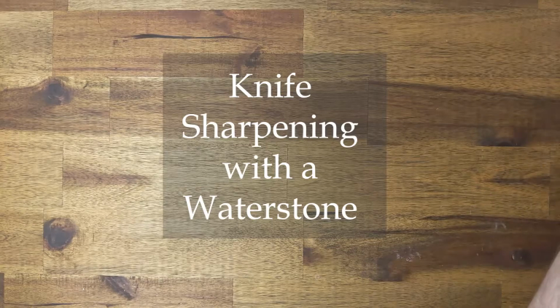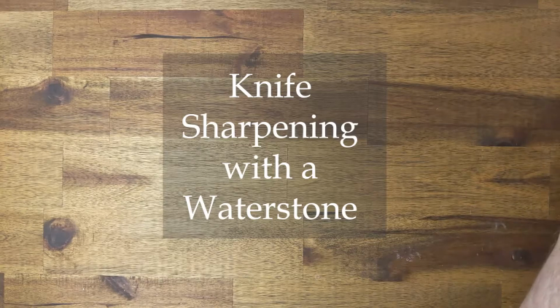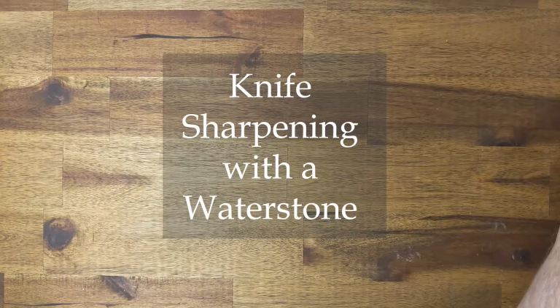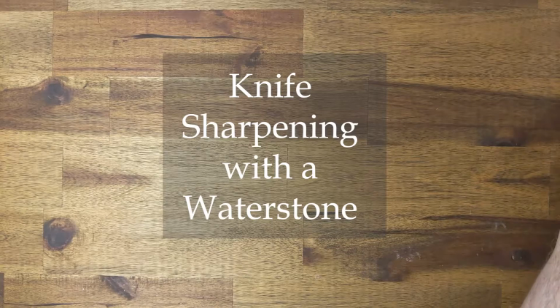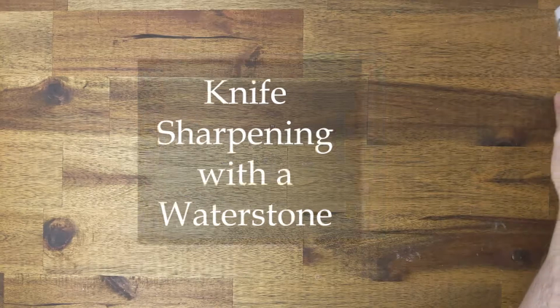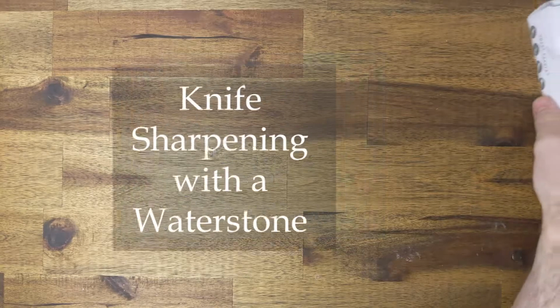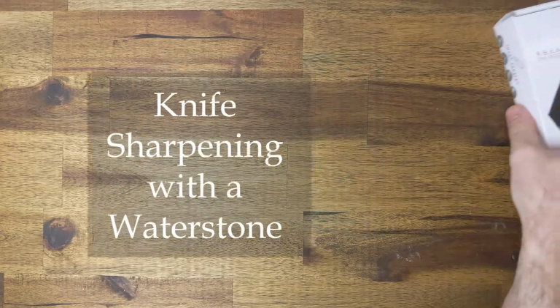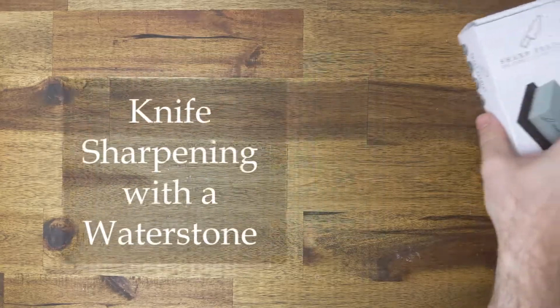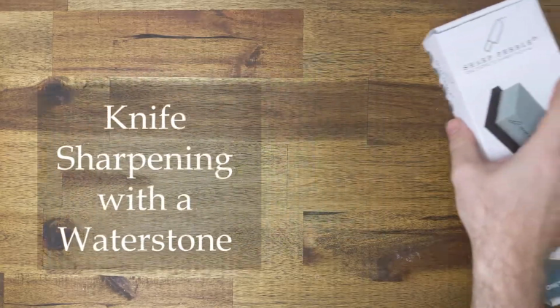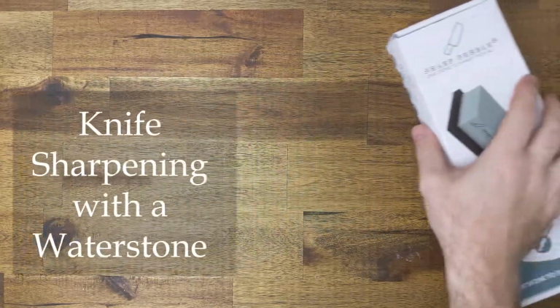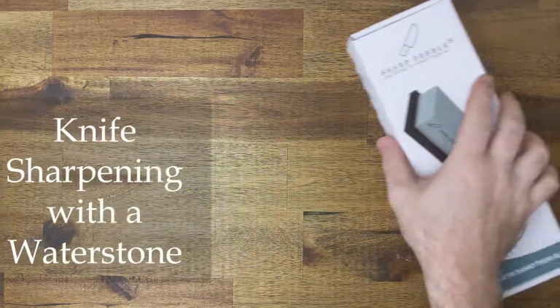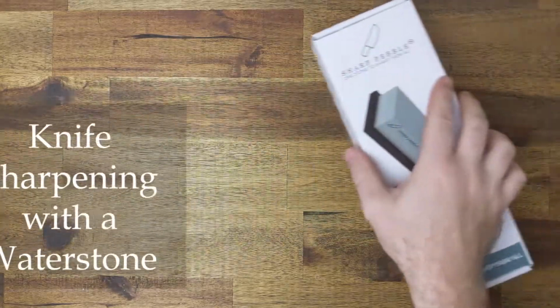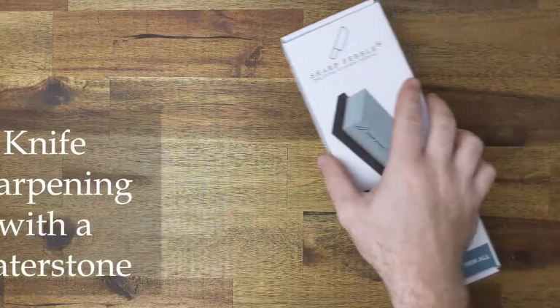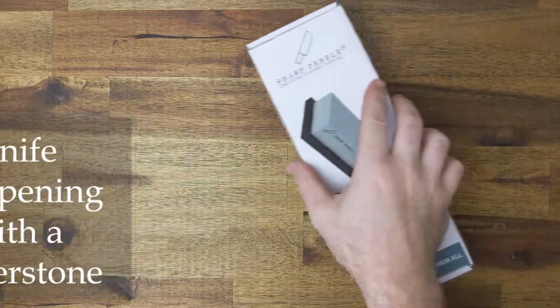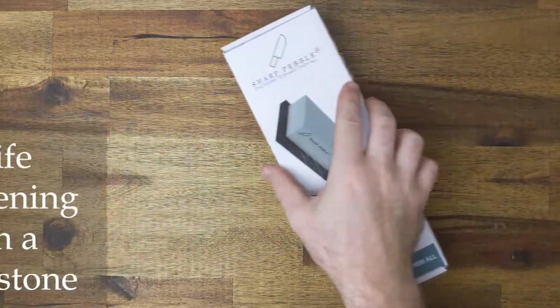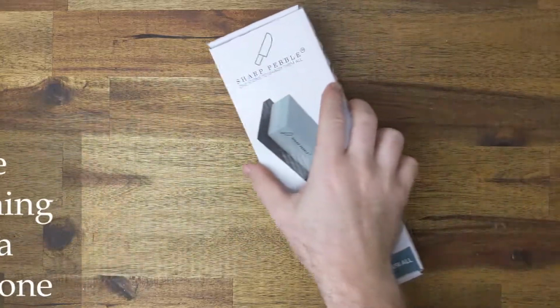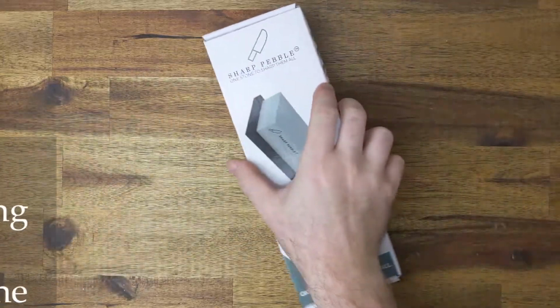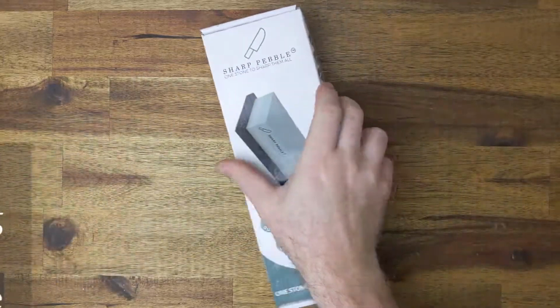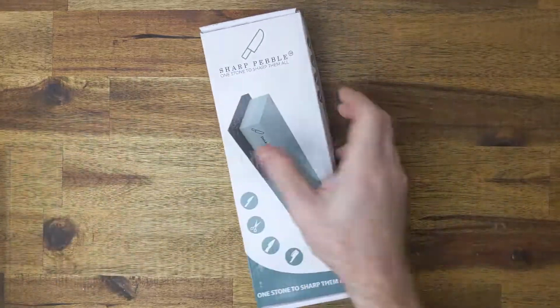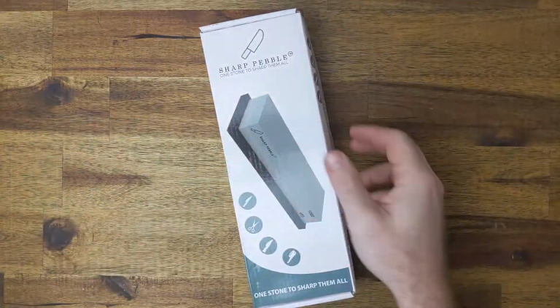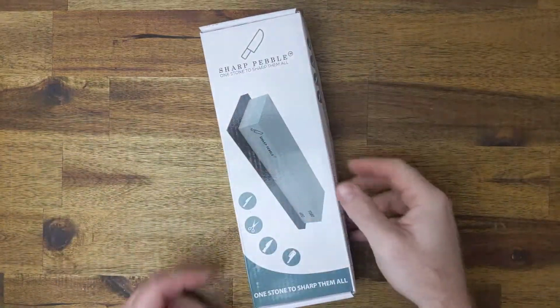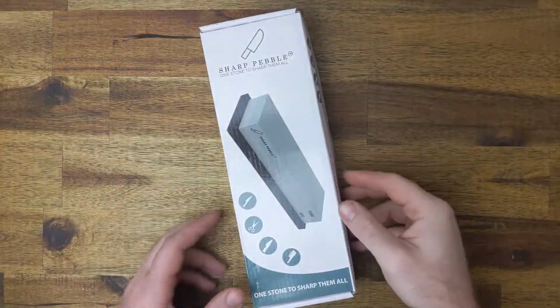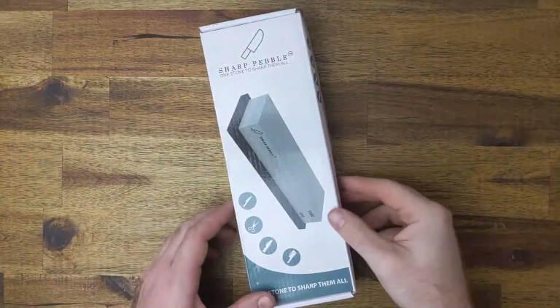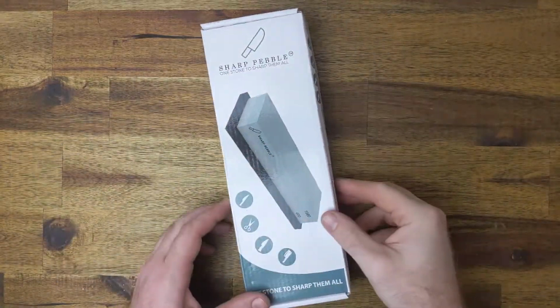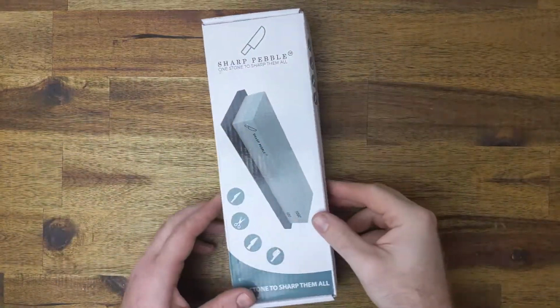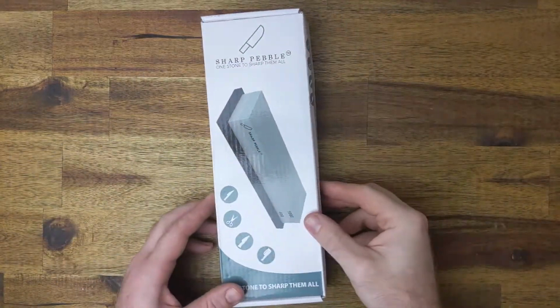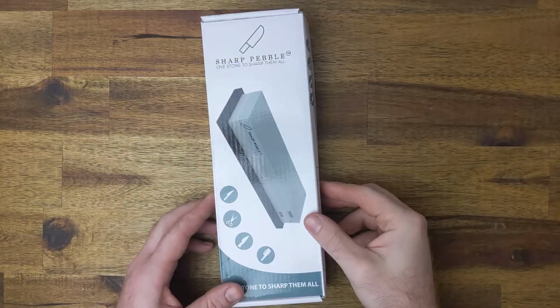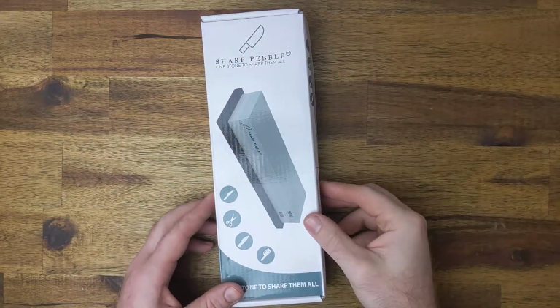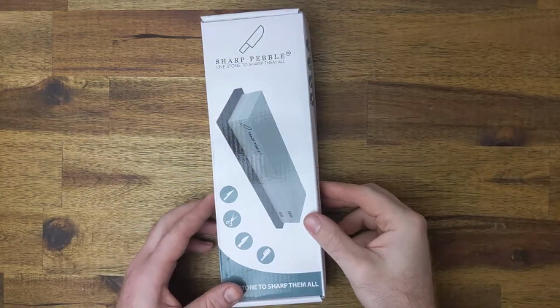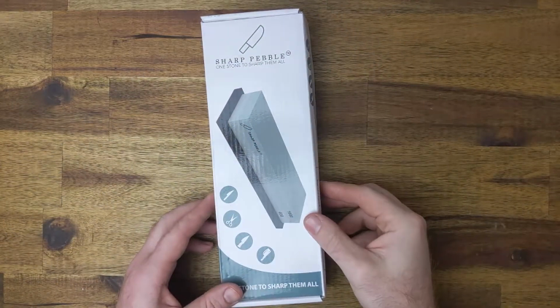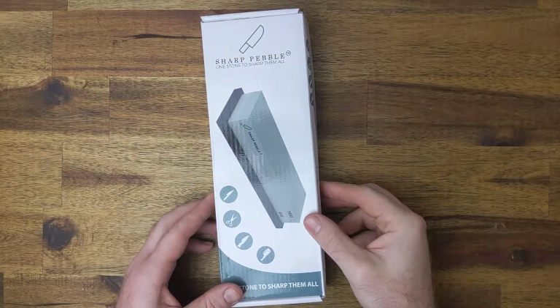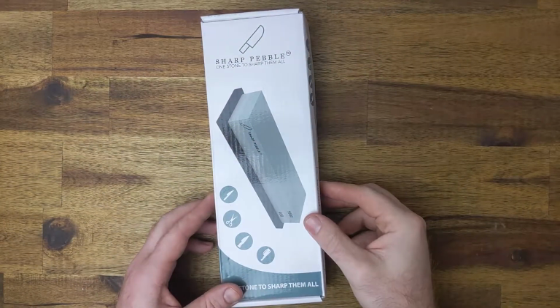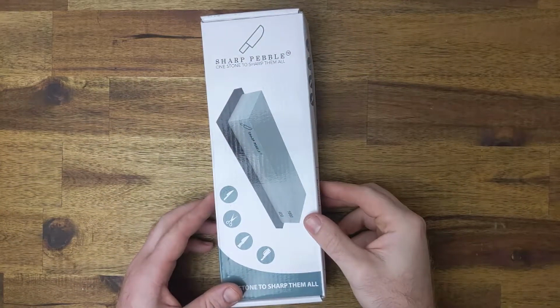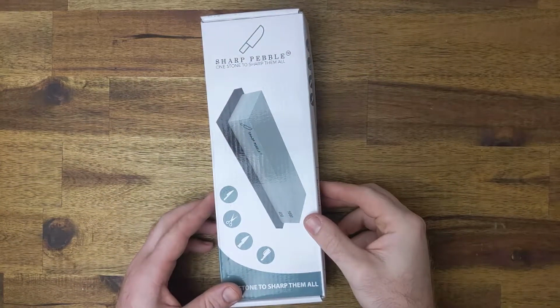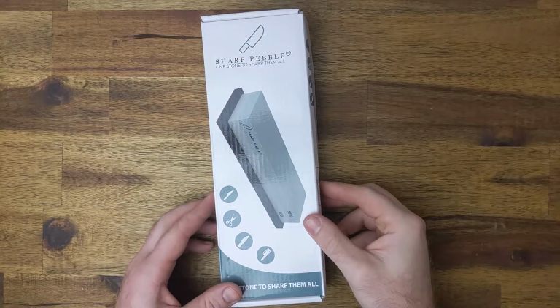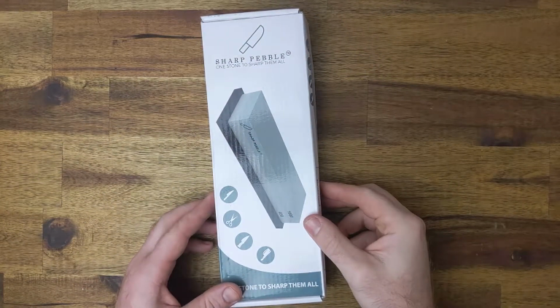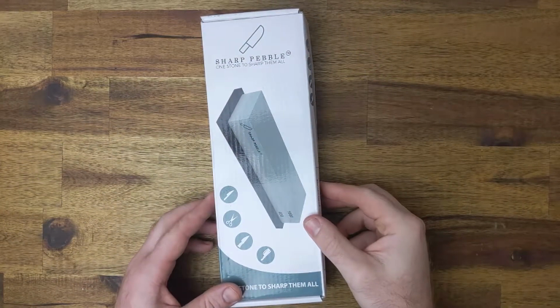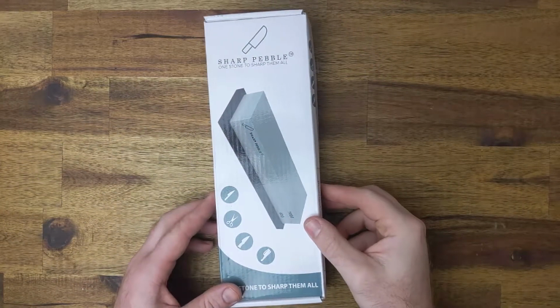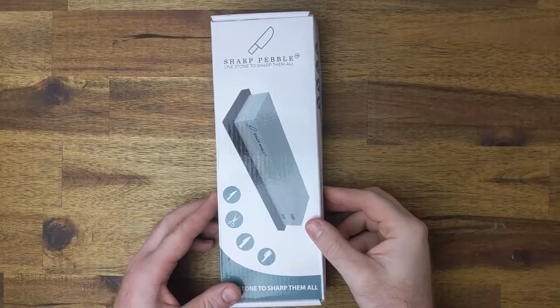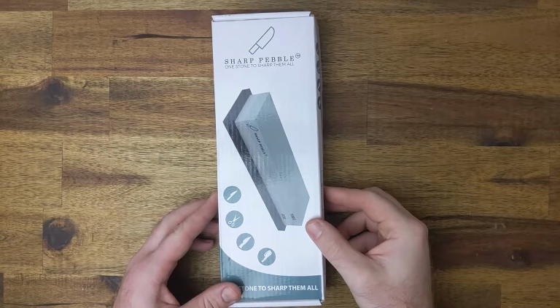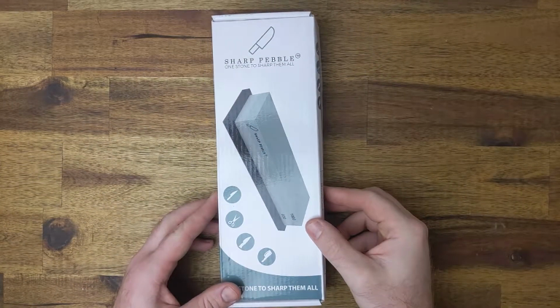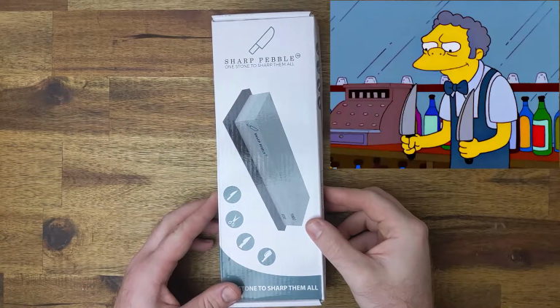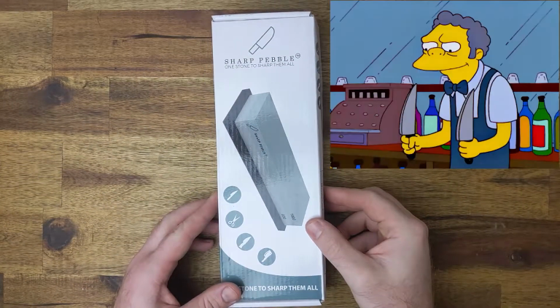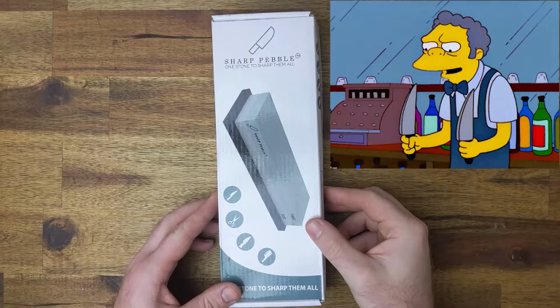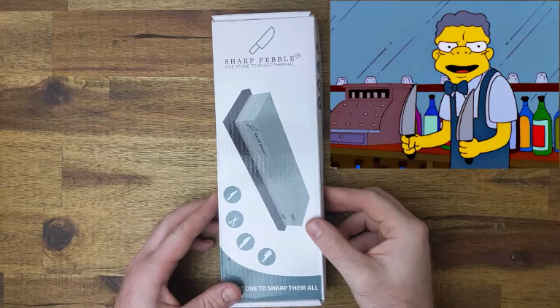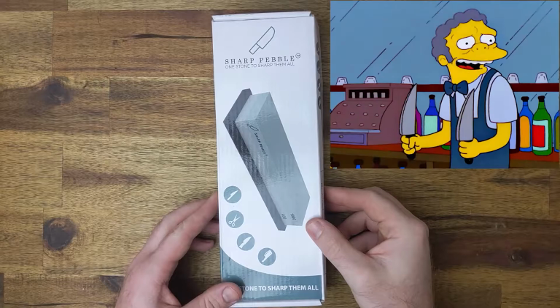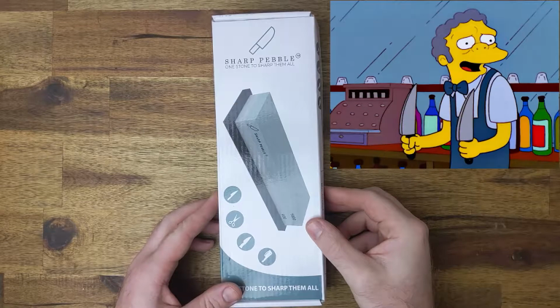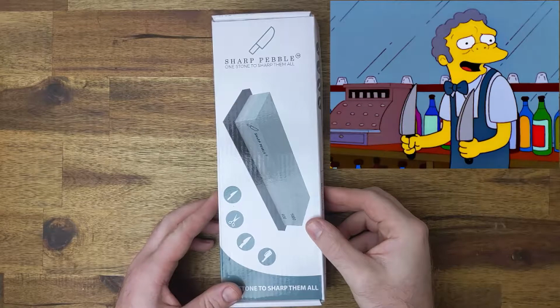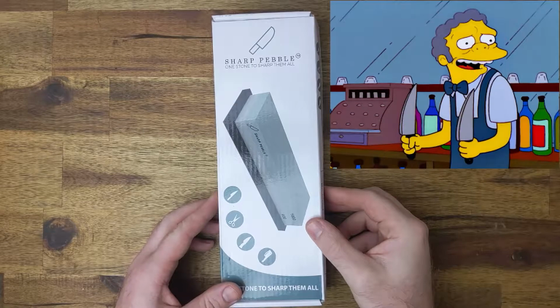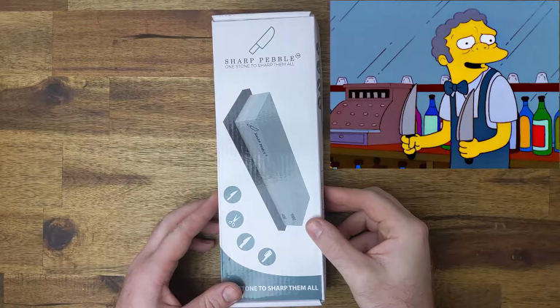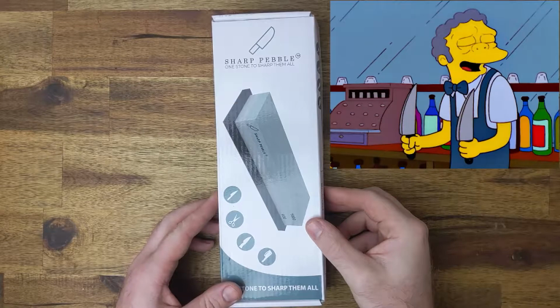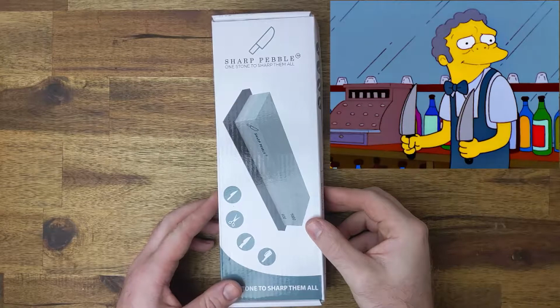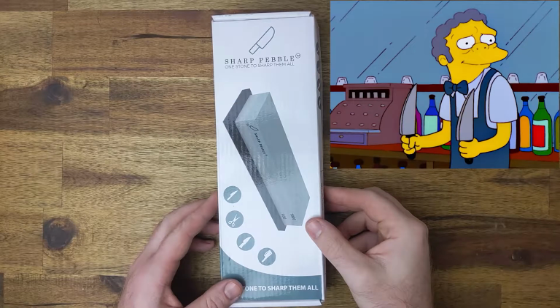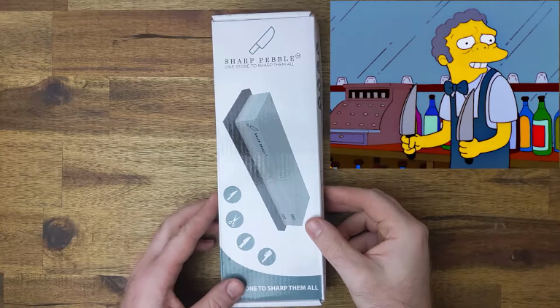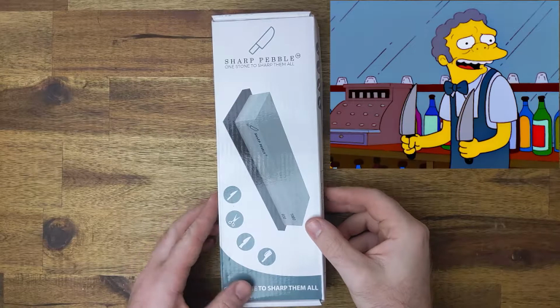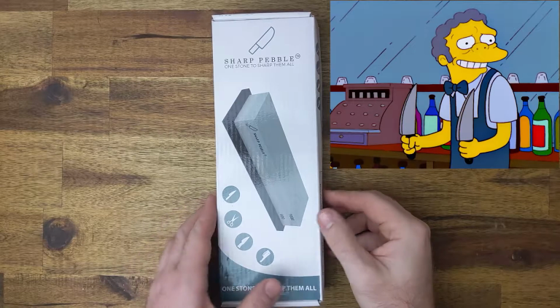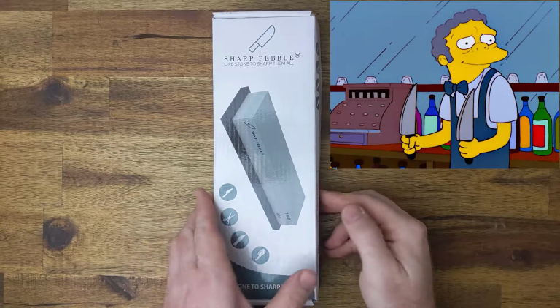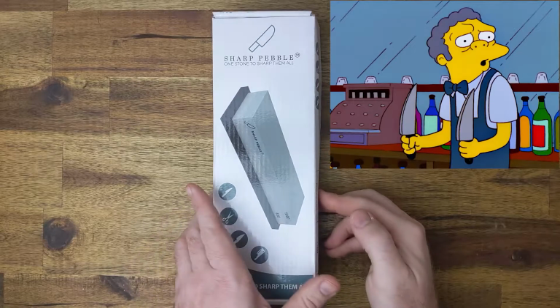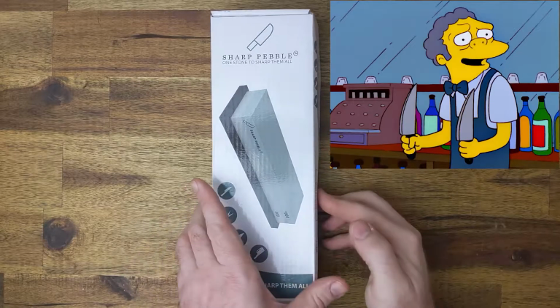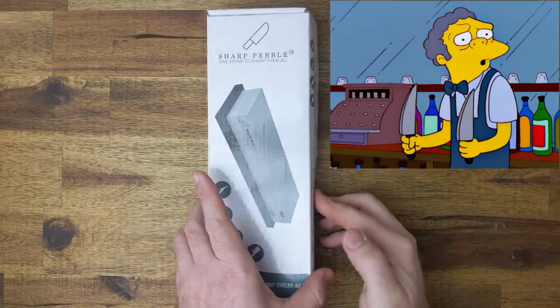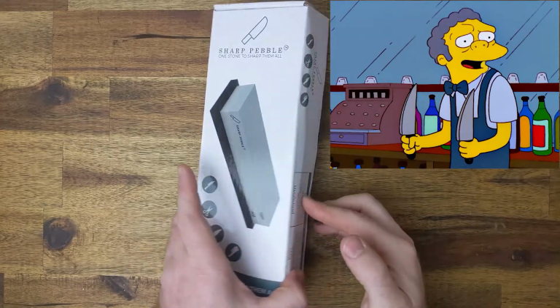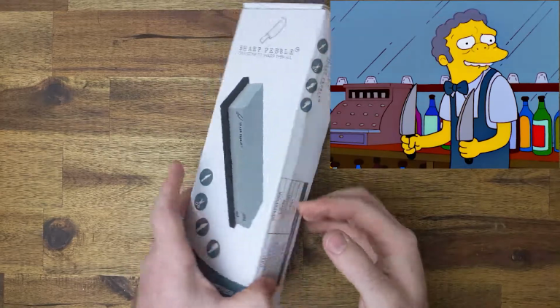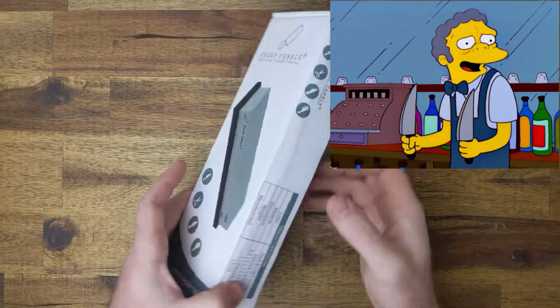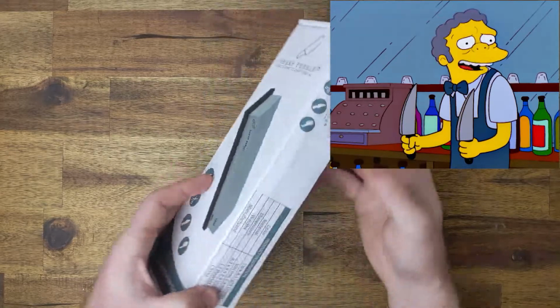There is only one thing that's better than a sharp knife and that's two sharp knives. I gotta tell you this is pretty terrific.